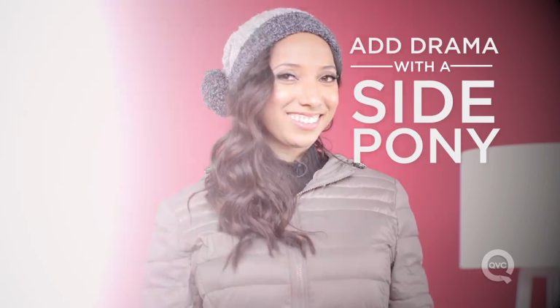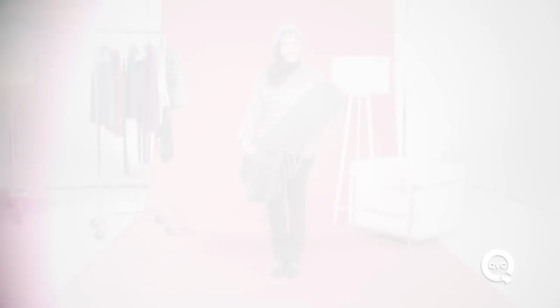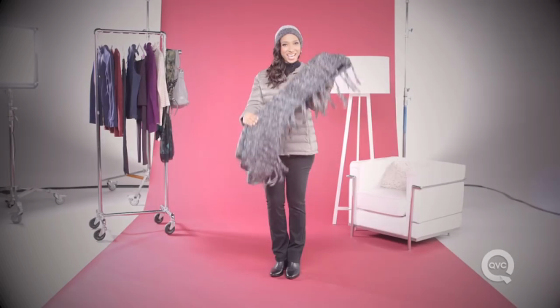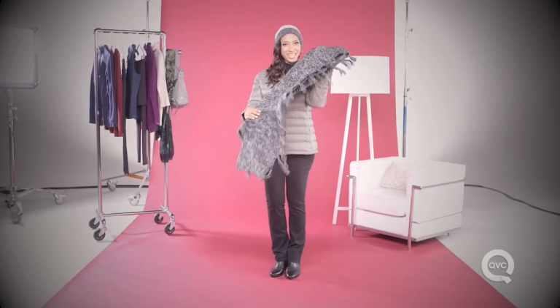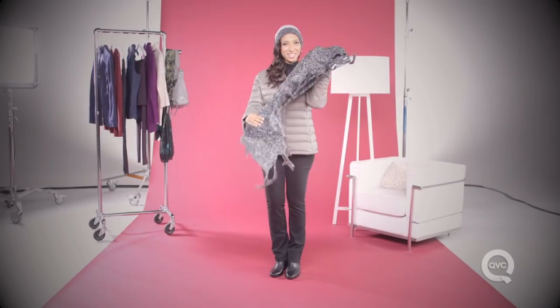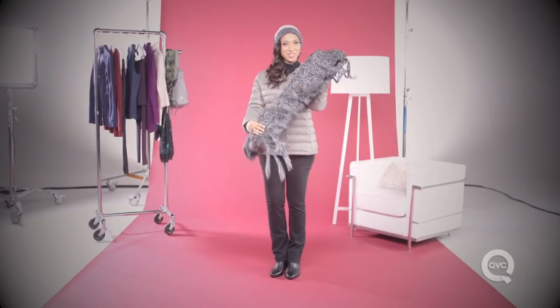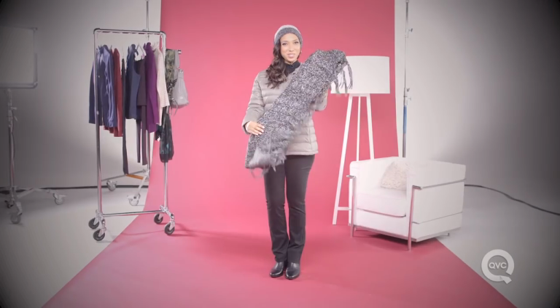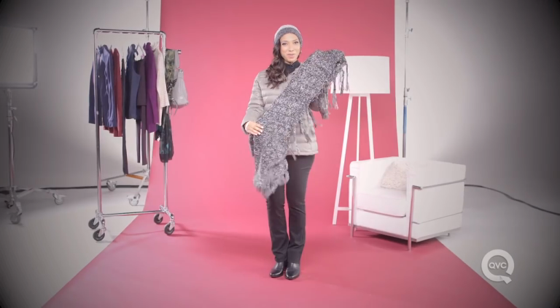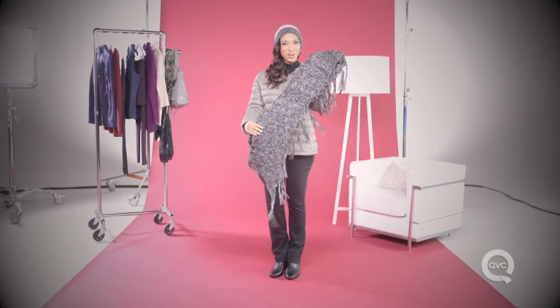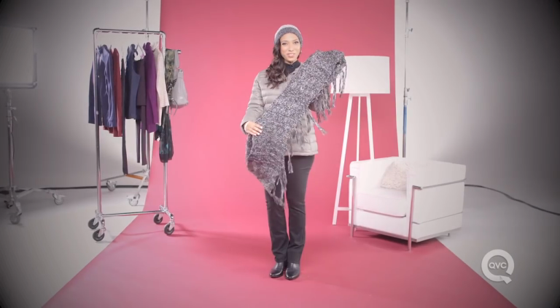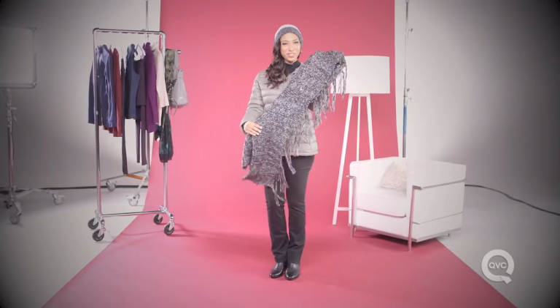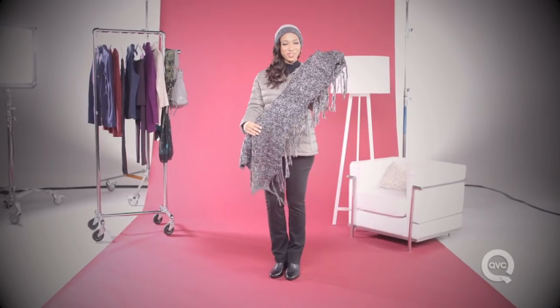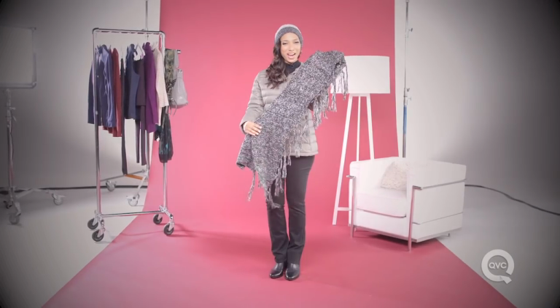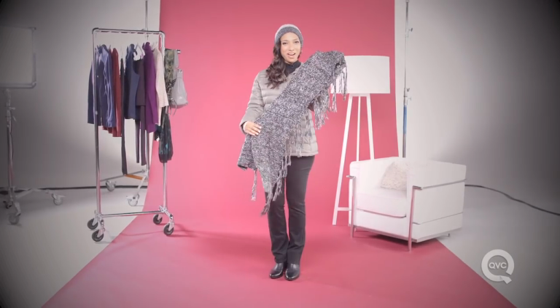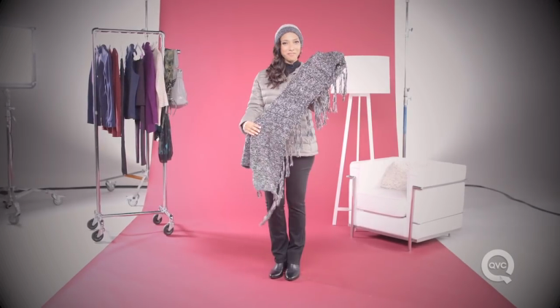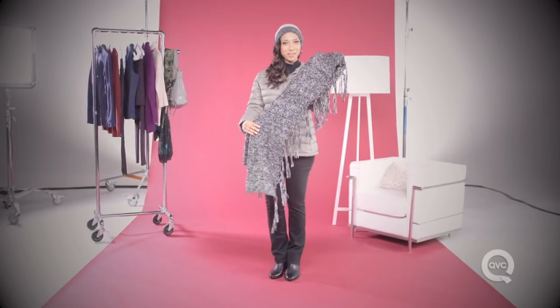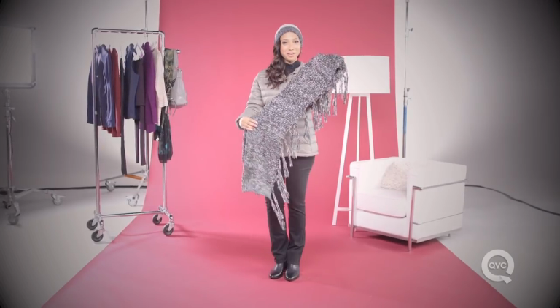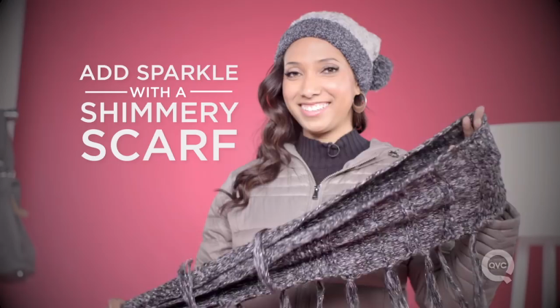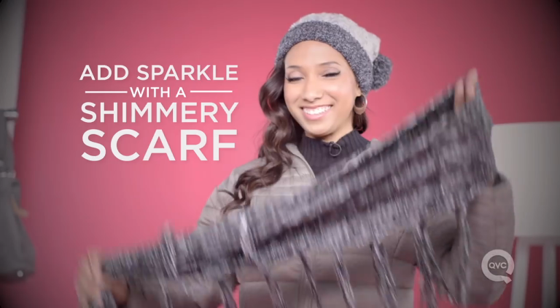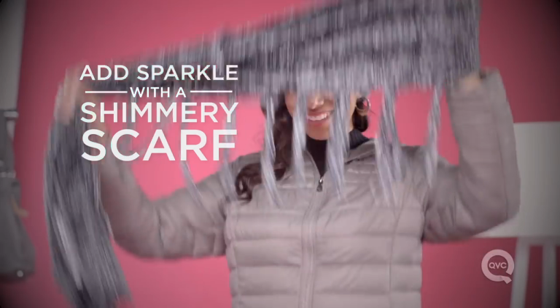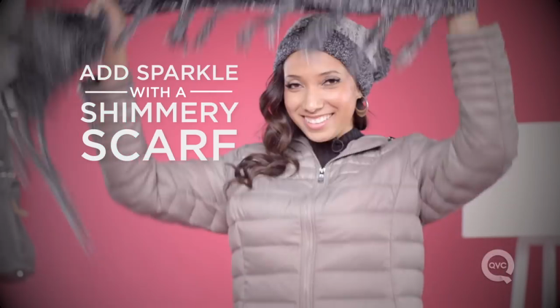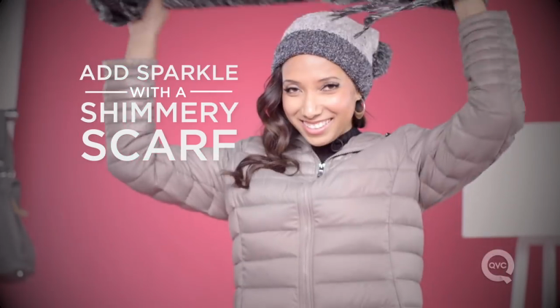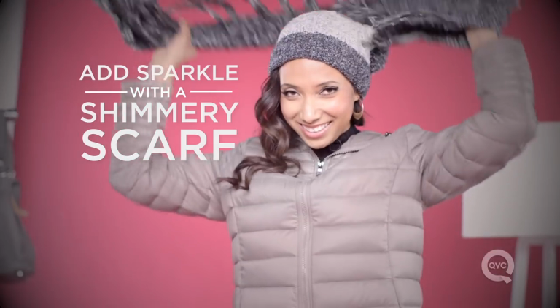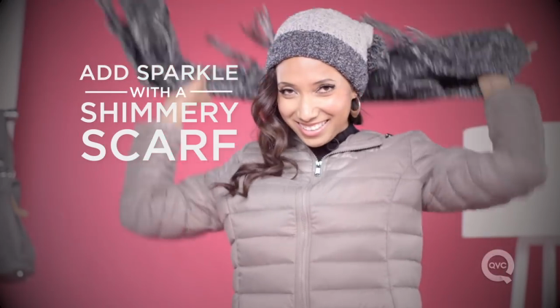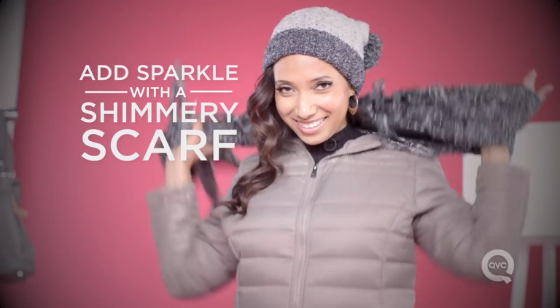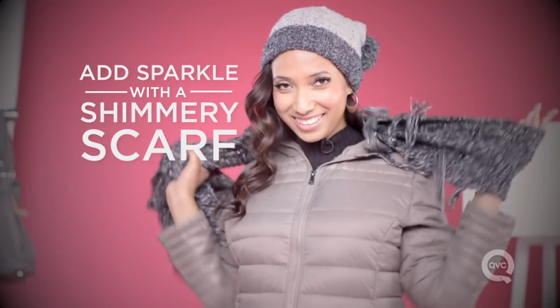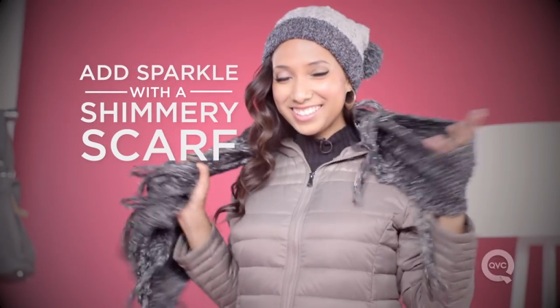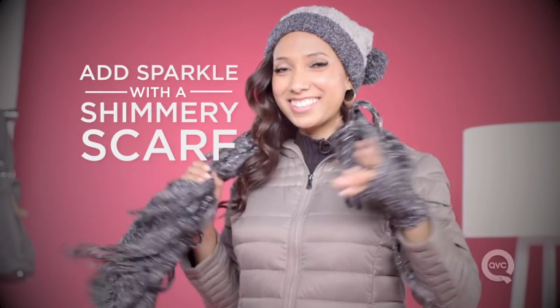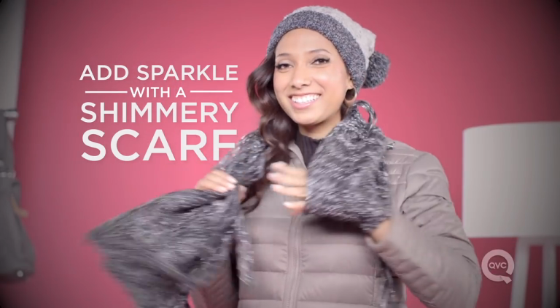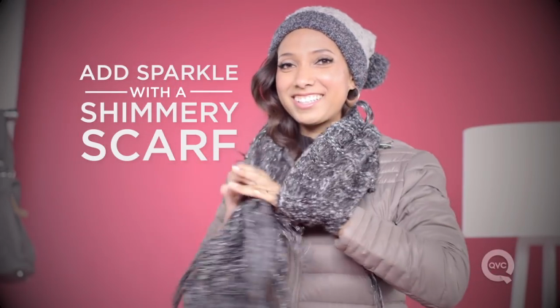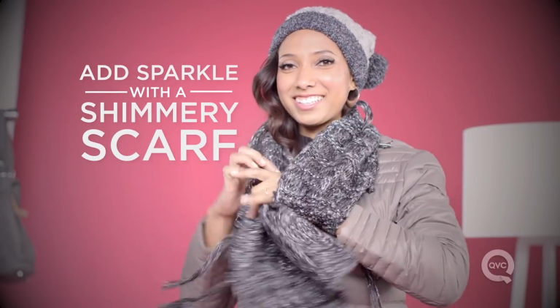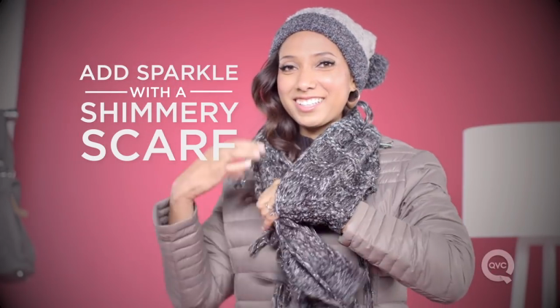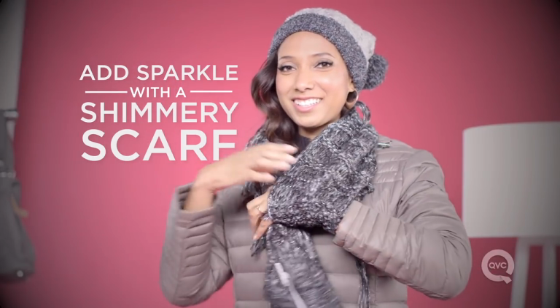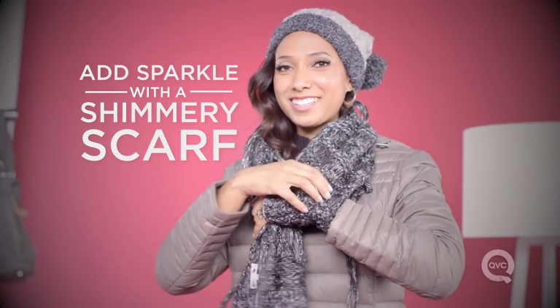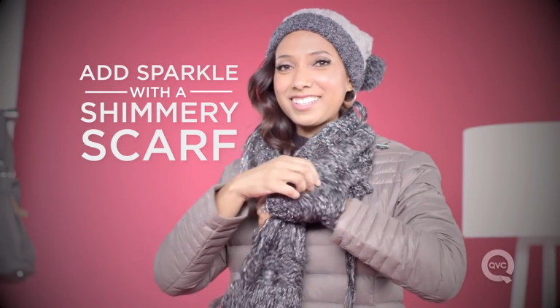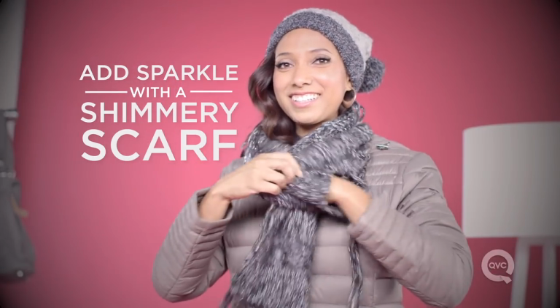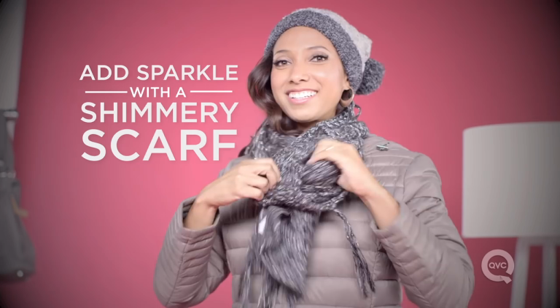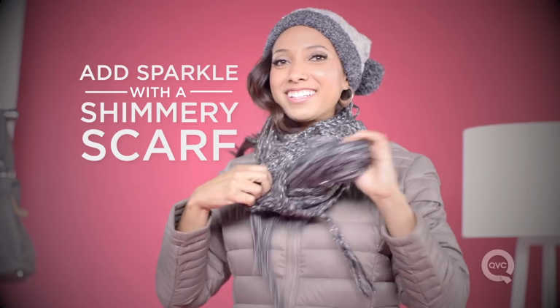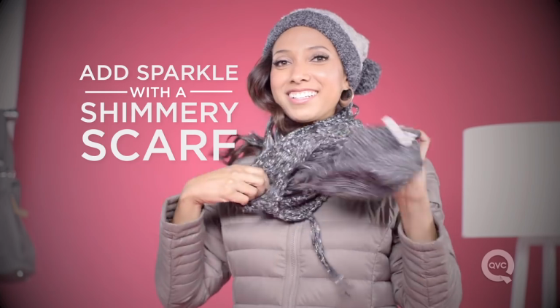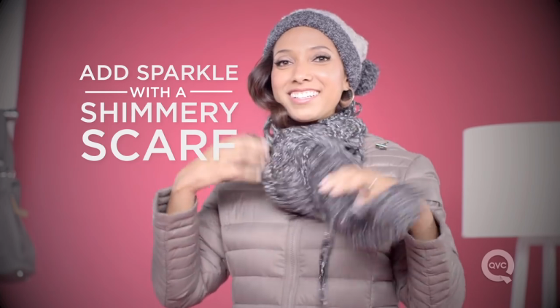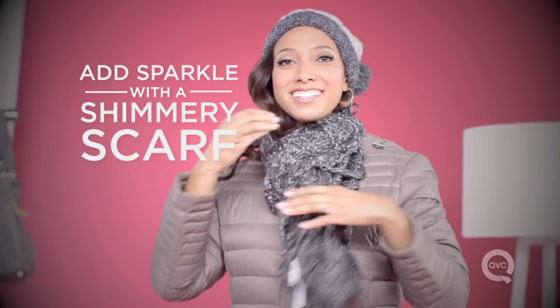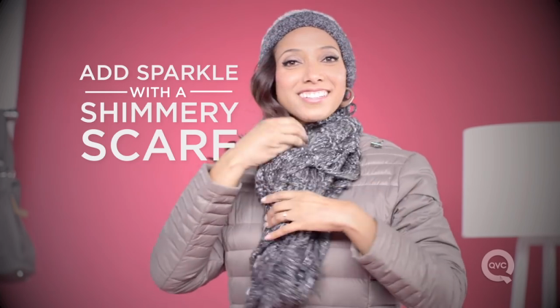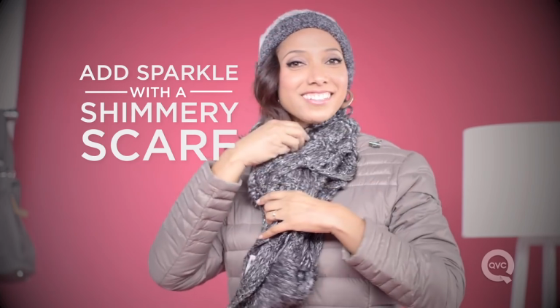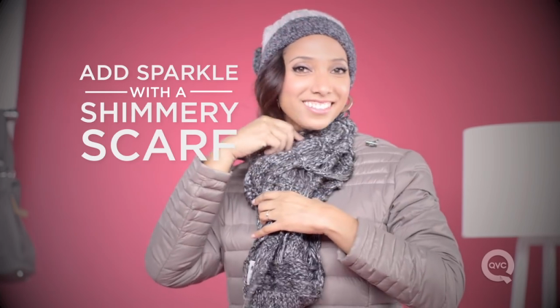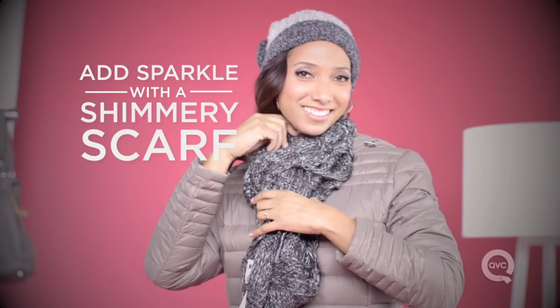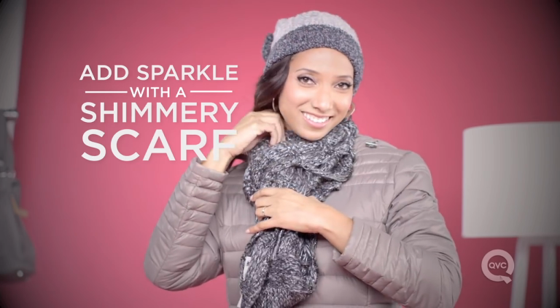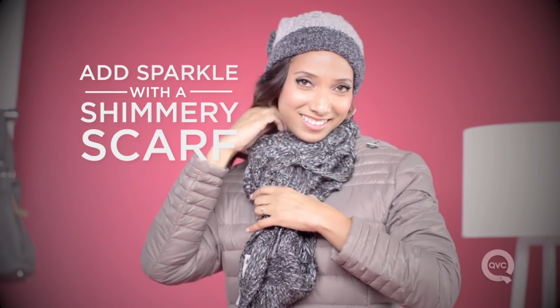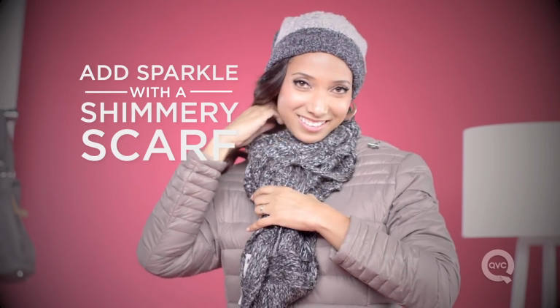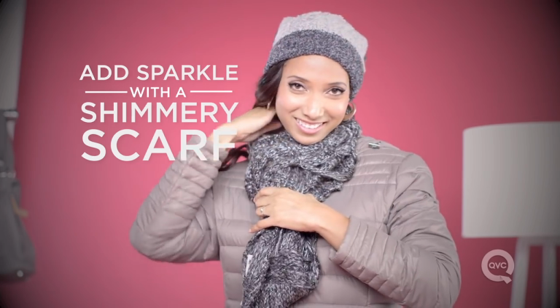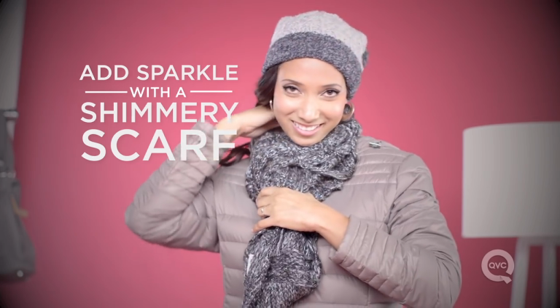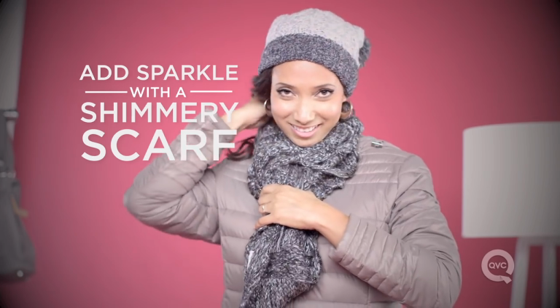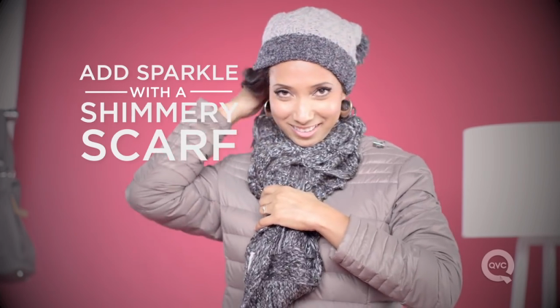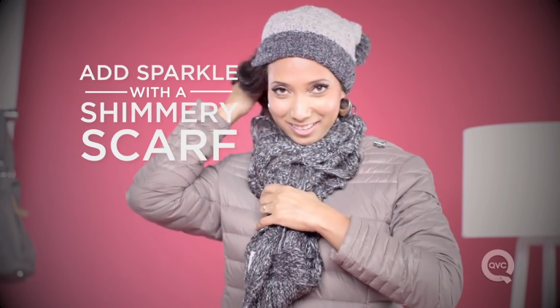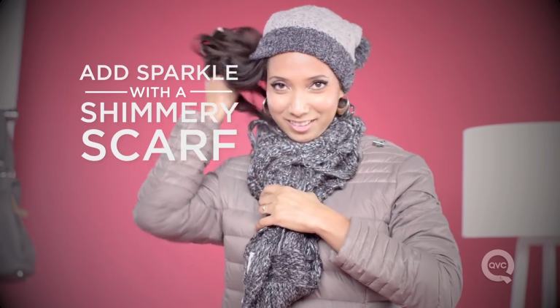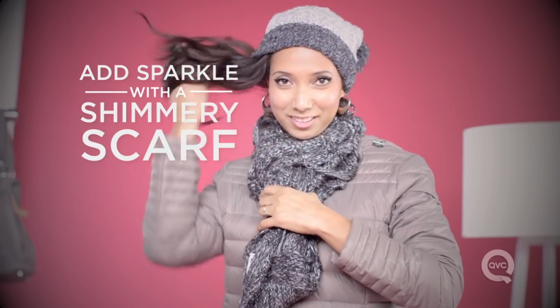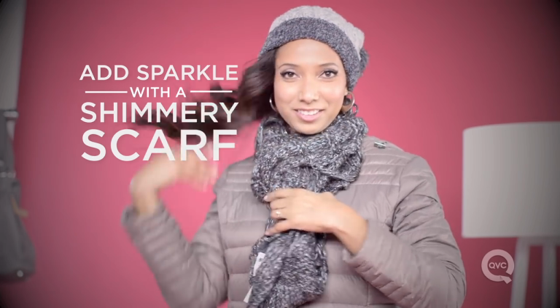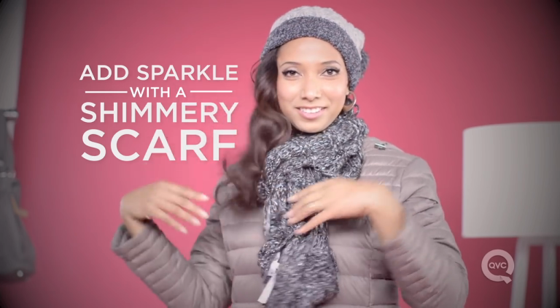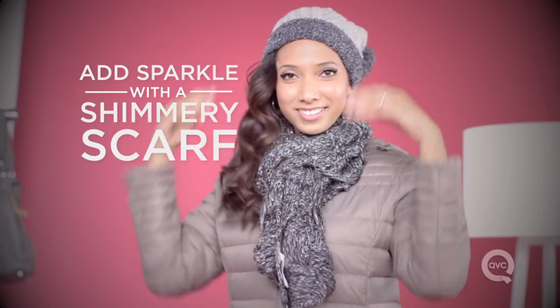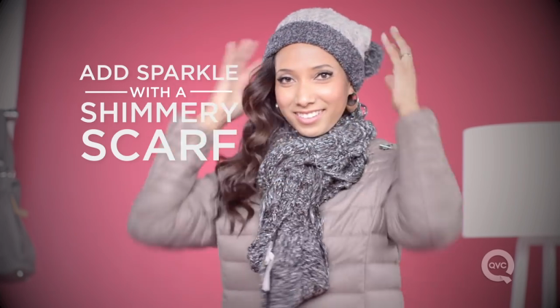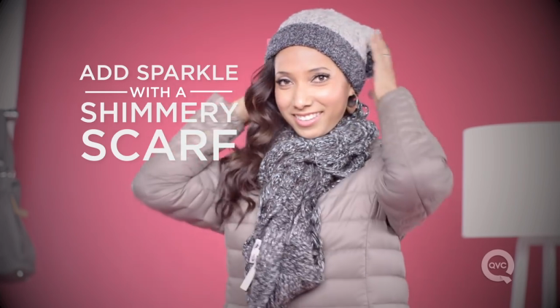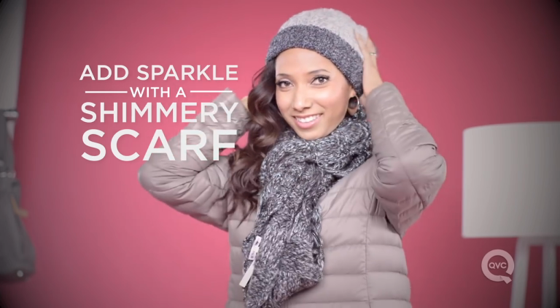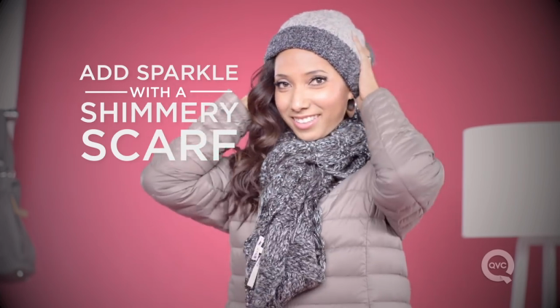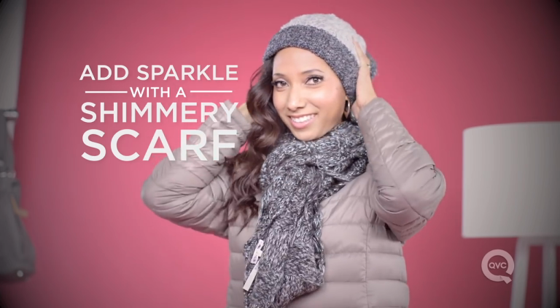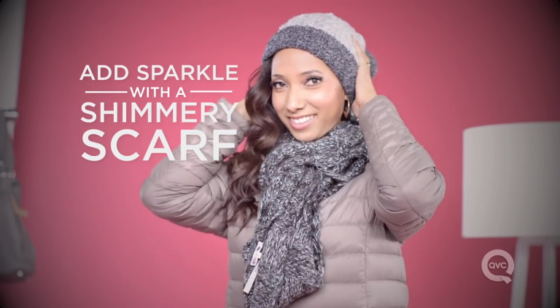Add a little sparkle to your outfit by adding a scarf with a little shimmer. This will add a little life to your outfit and keep it from being so plain.